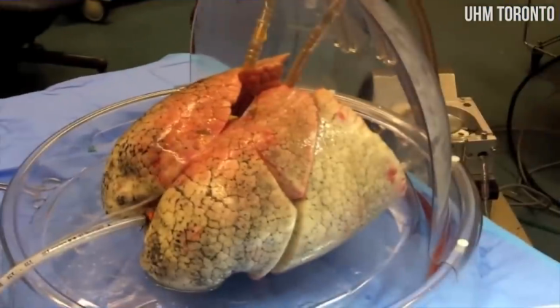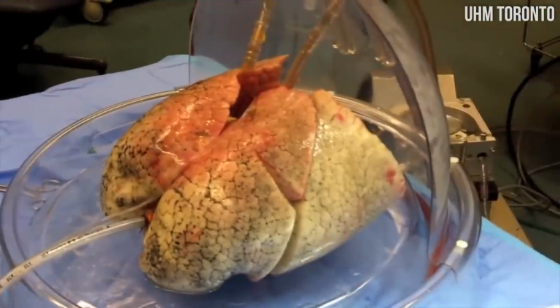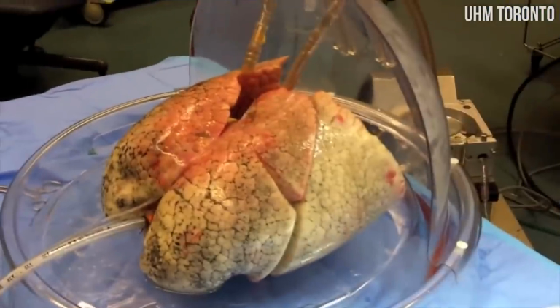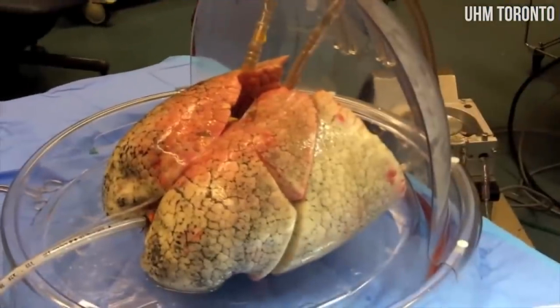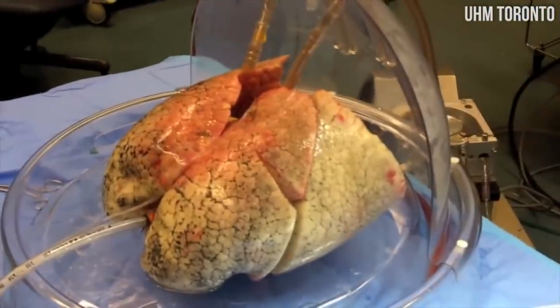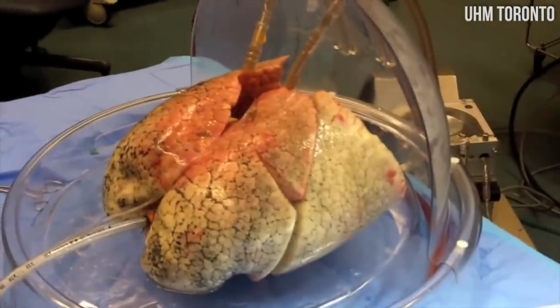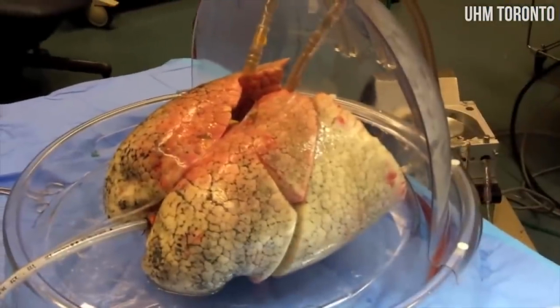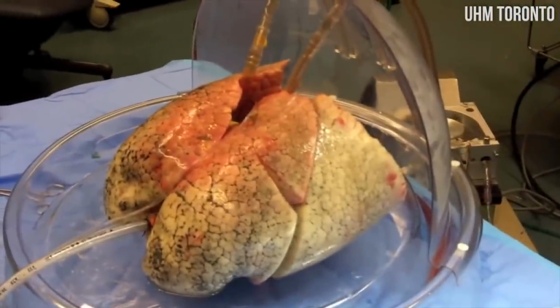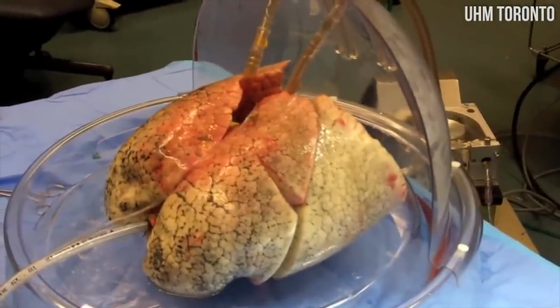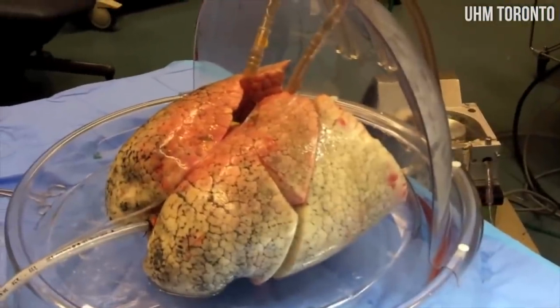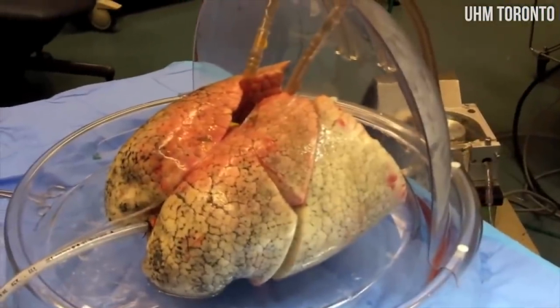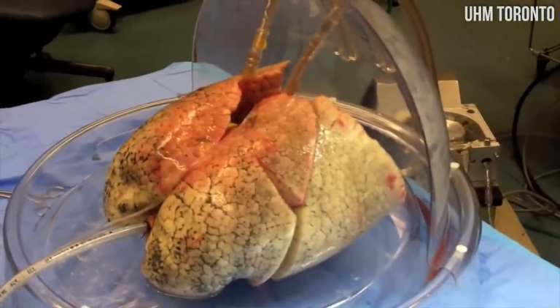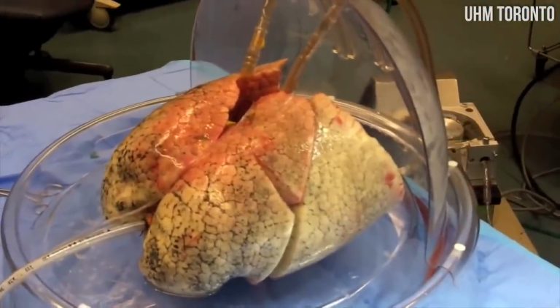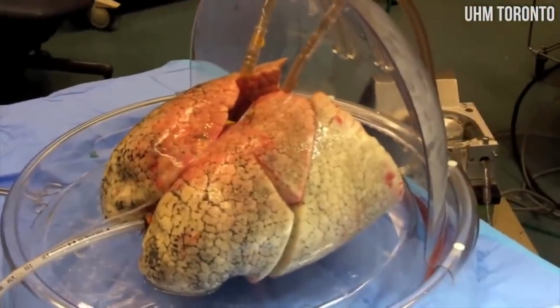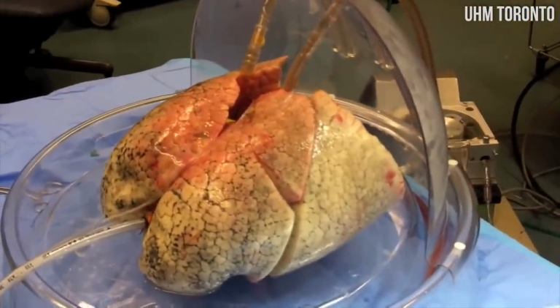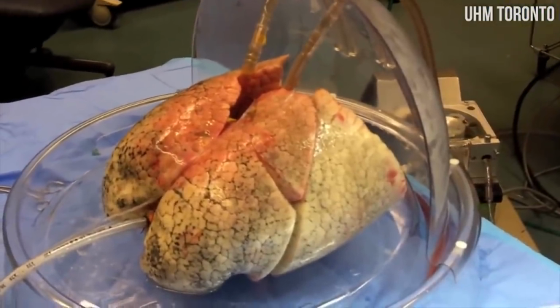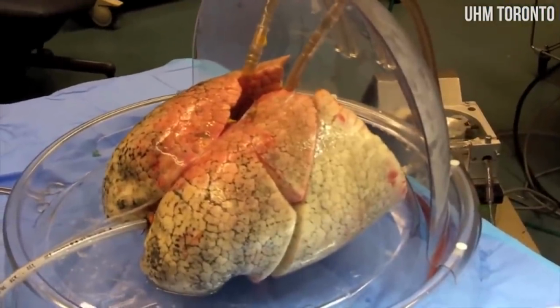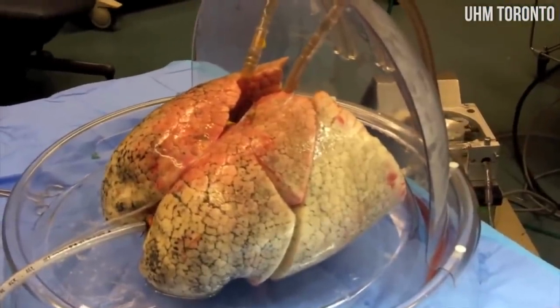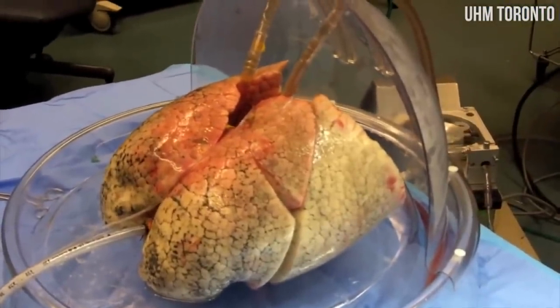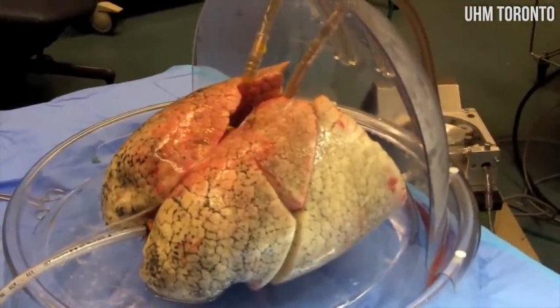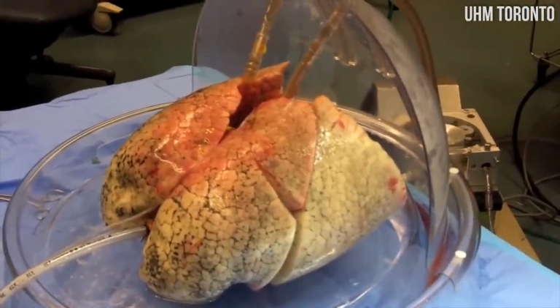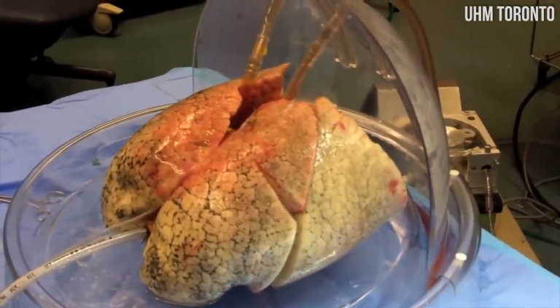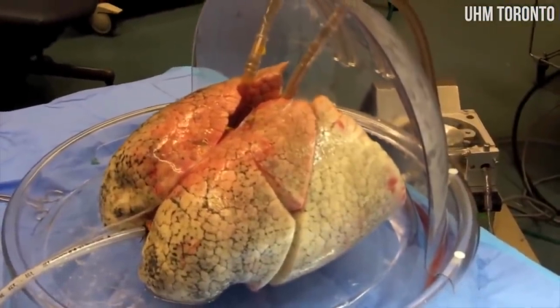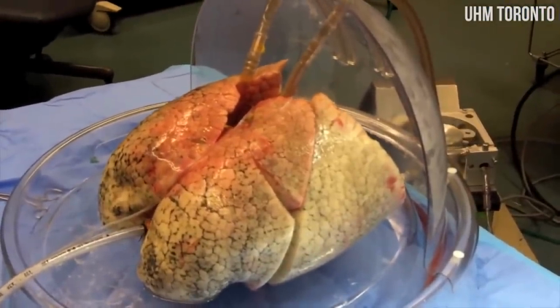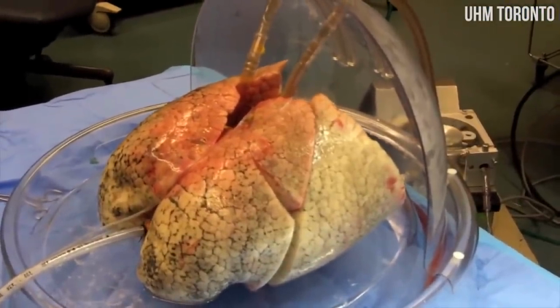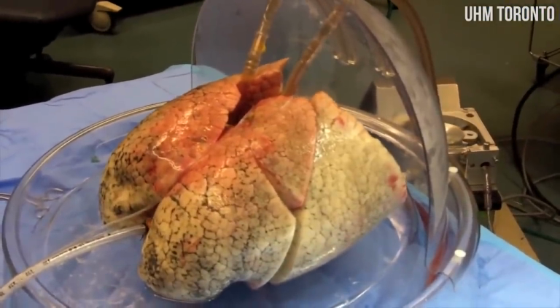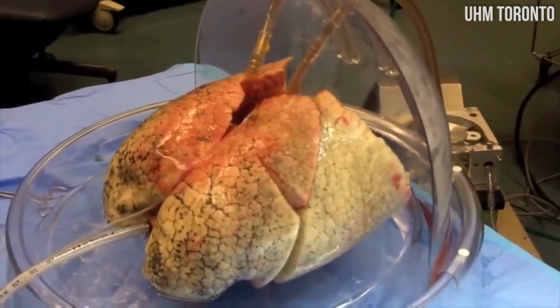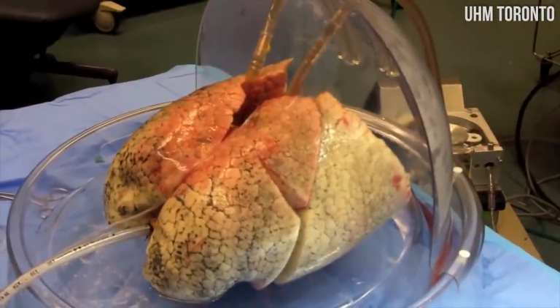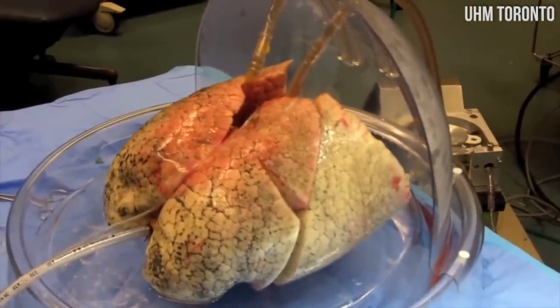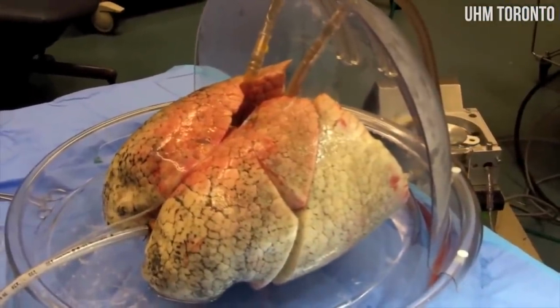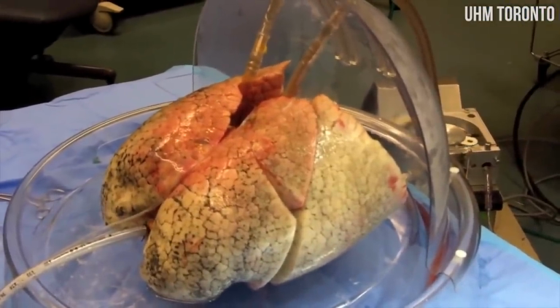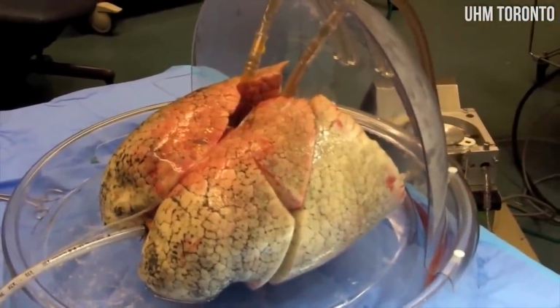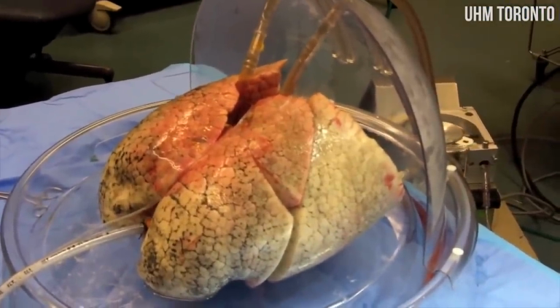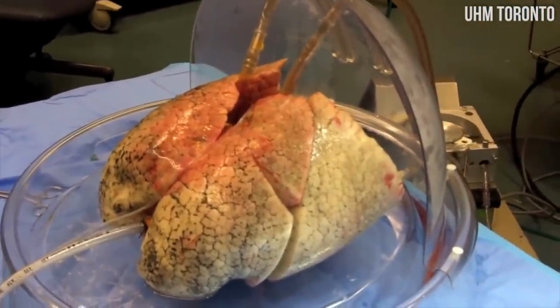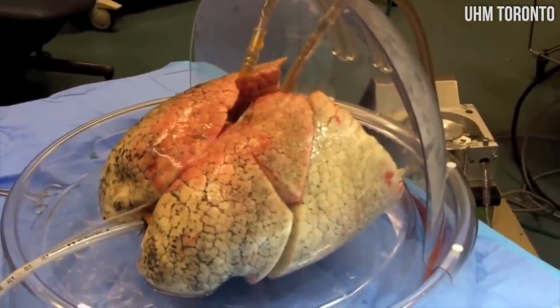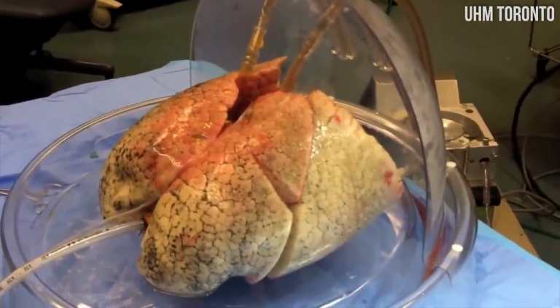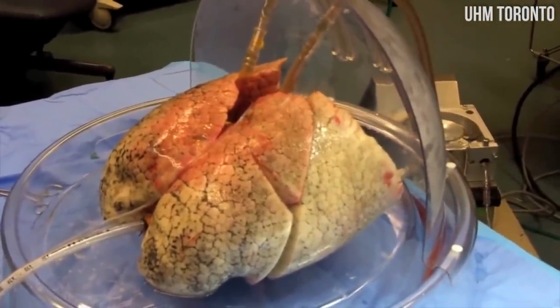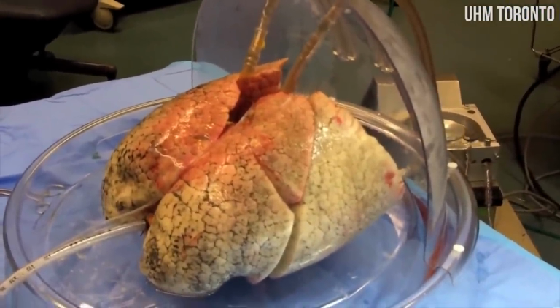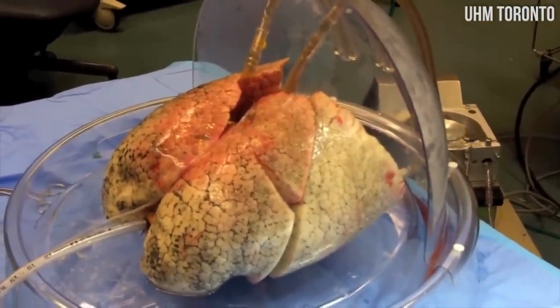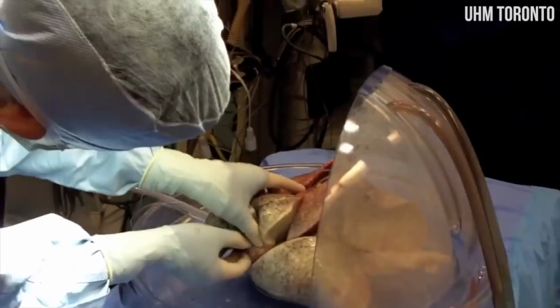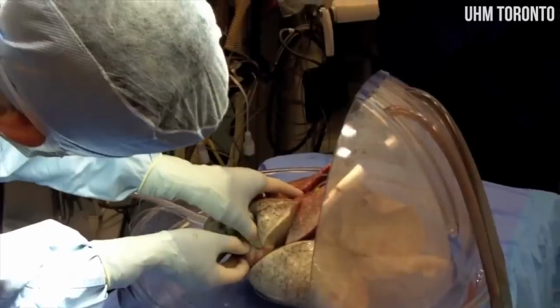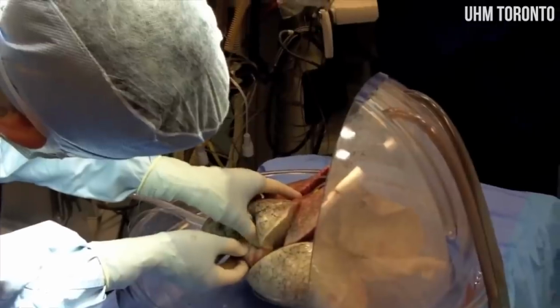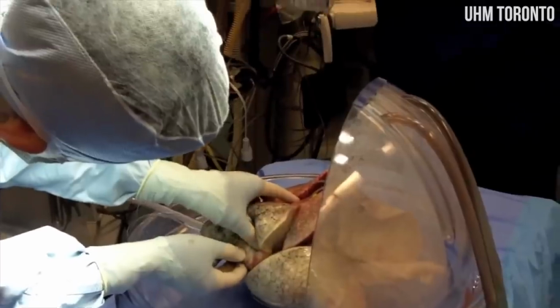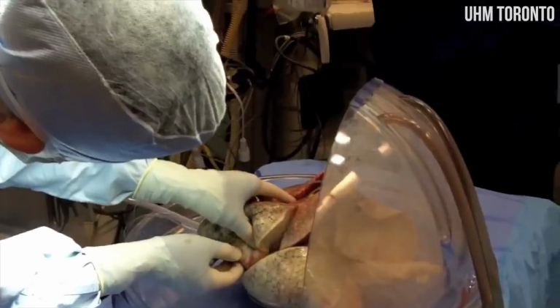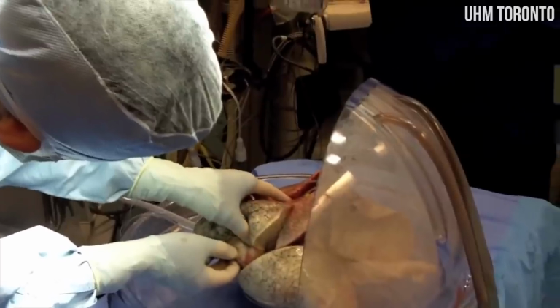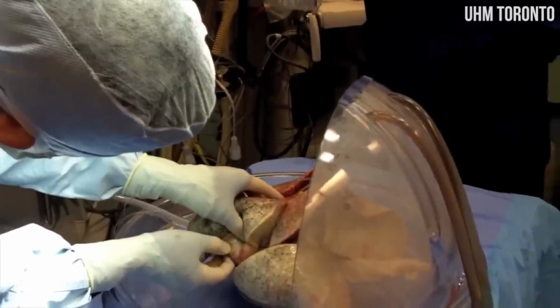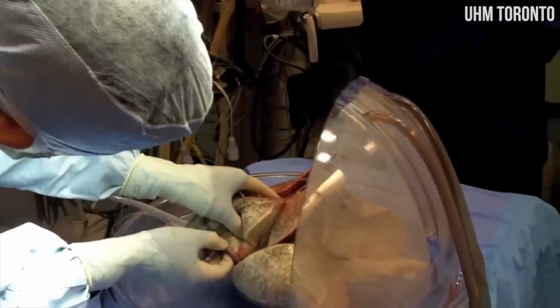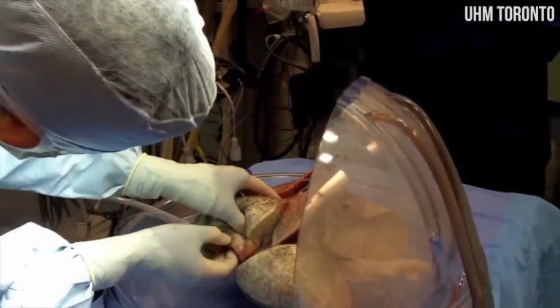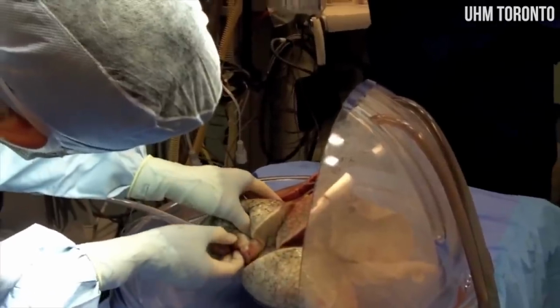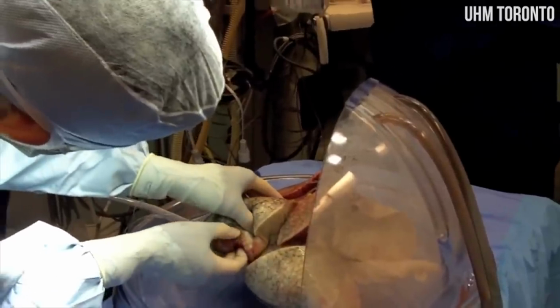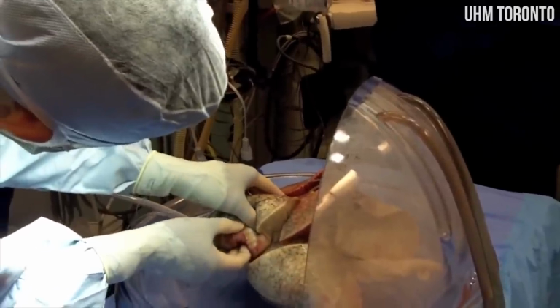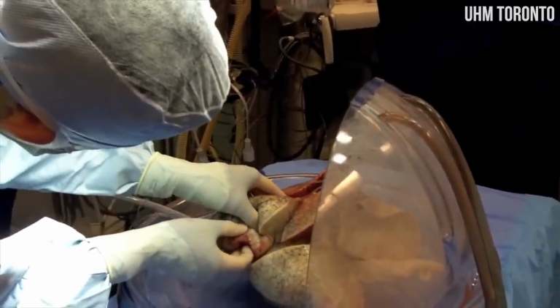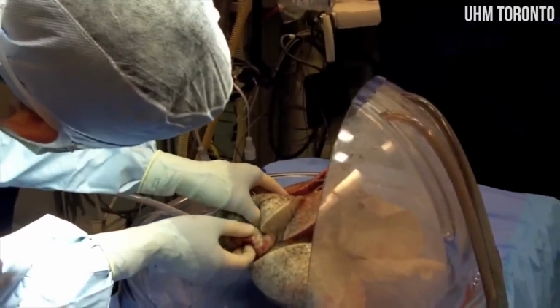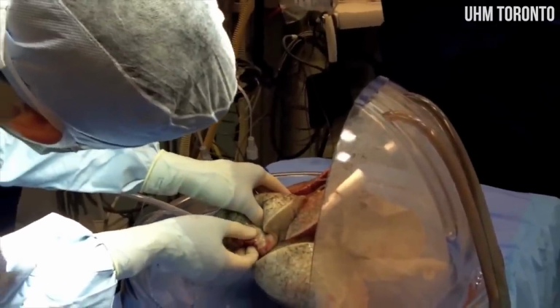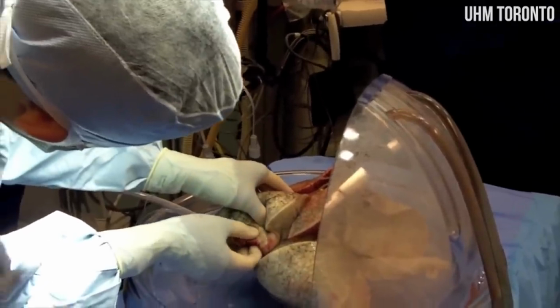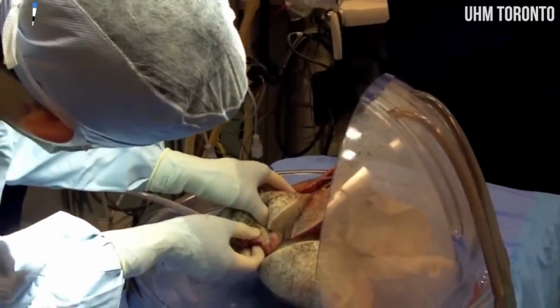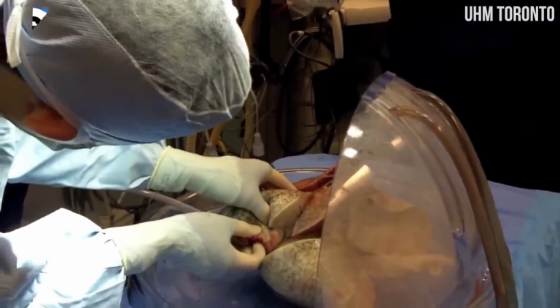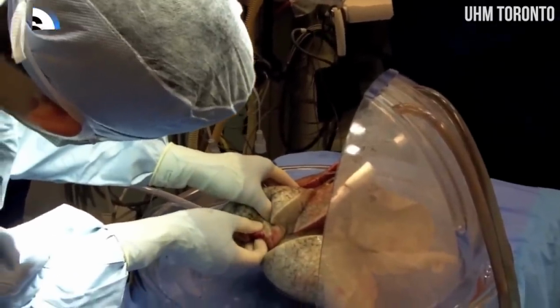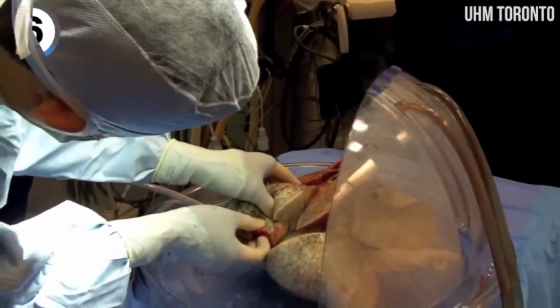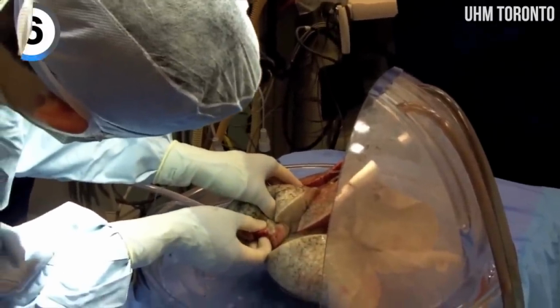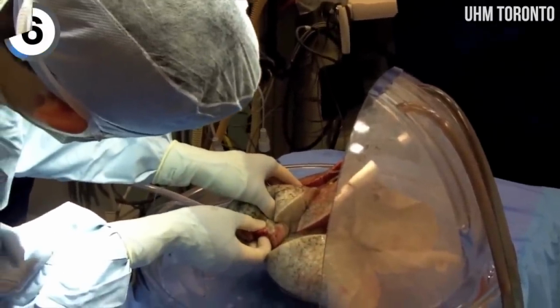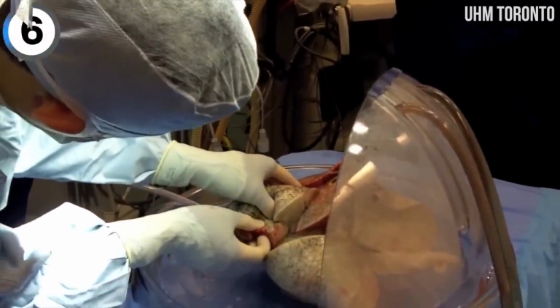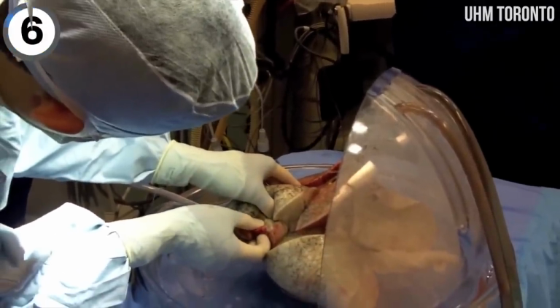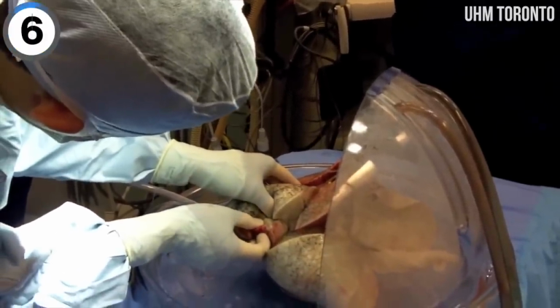Very powerful technology here. This is an incubator that could be used to house human organs, like here a human lung.